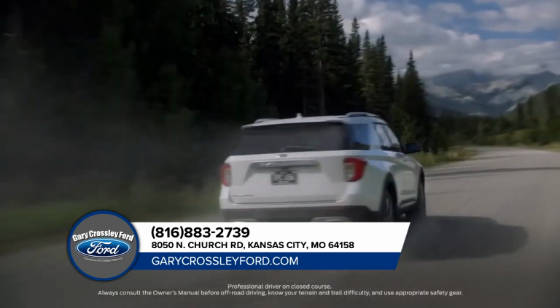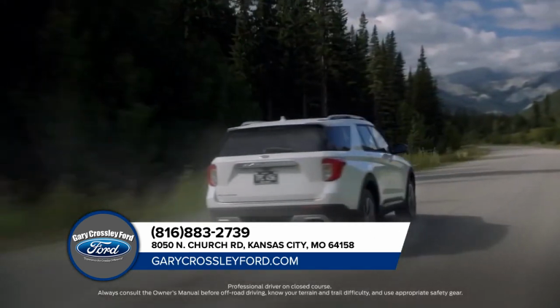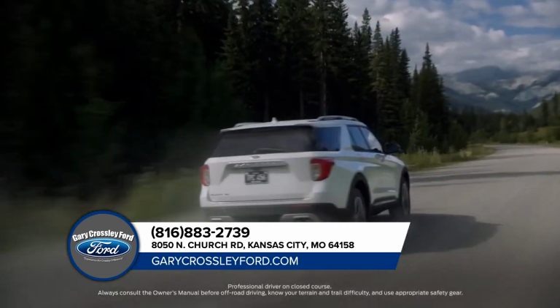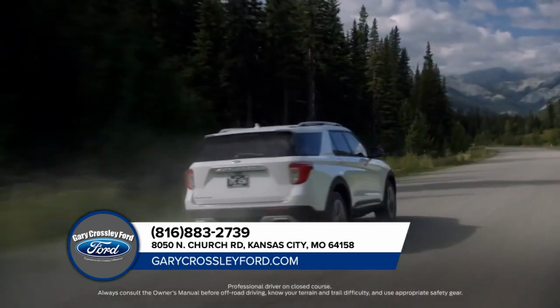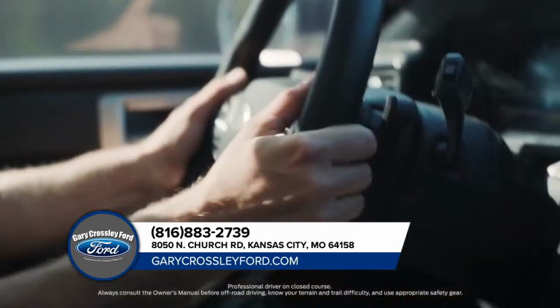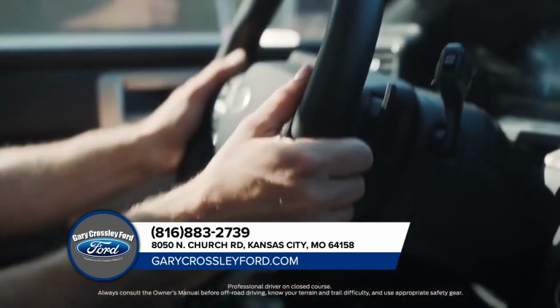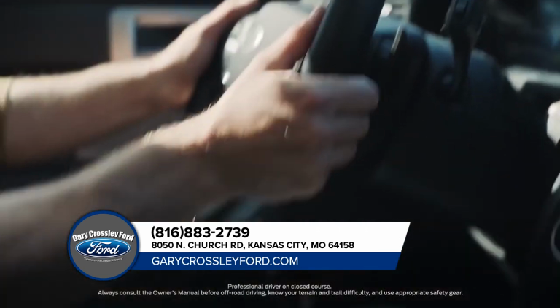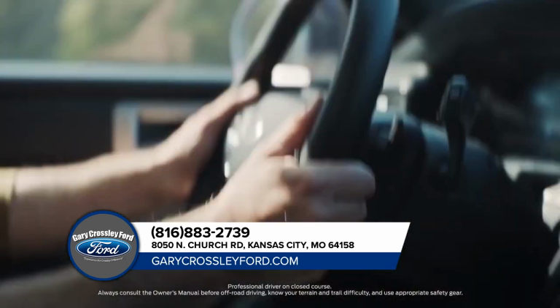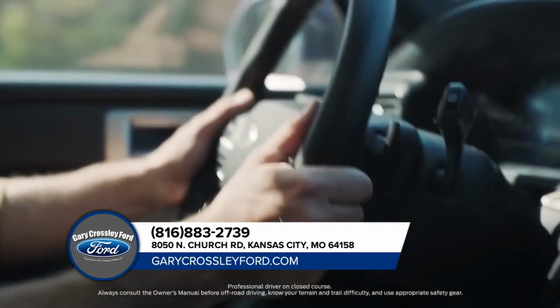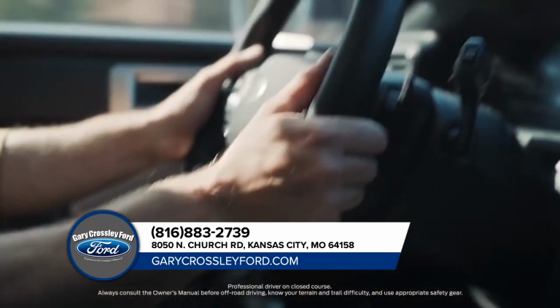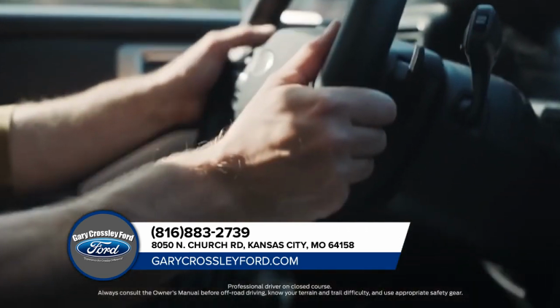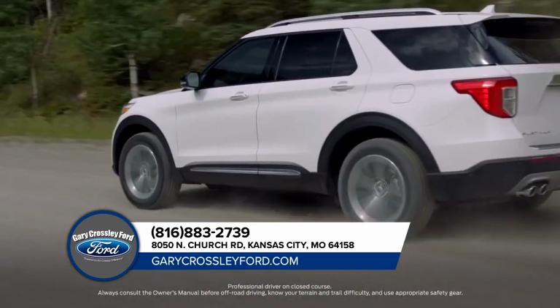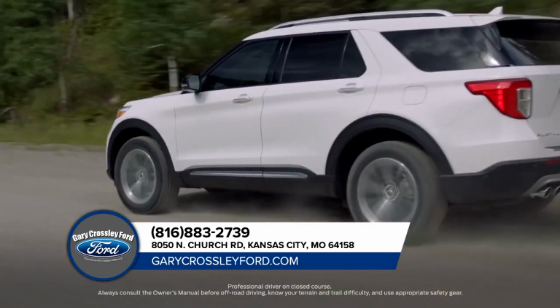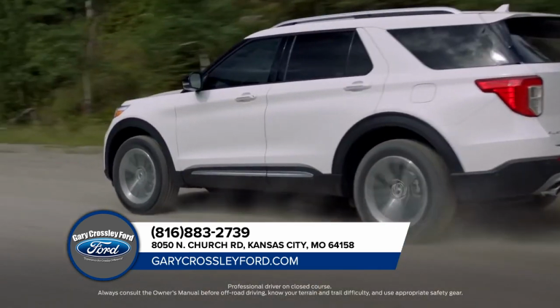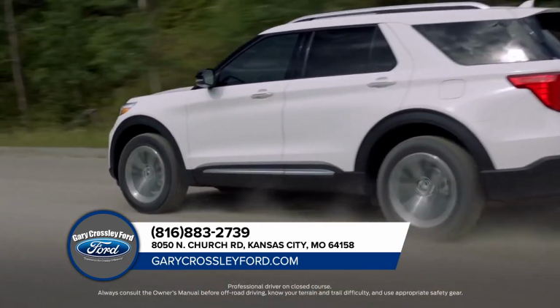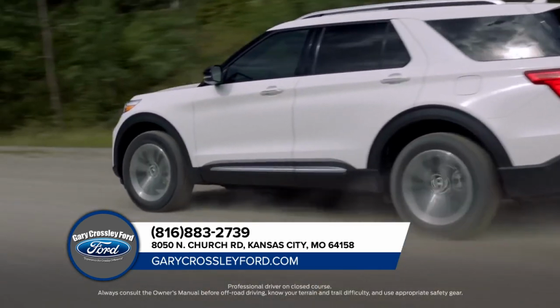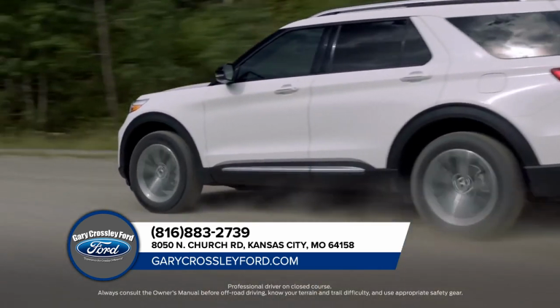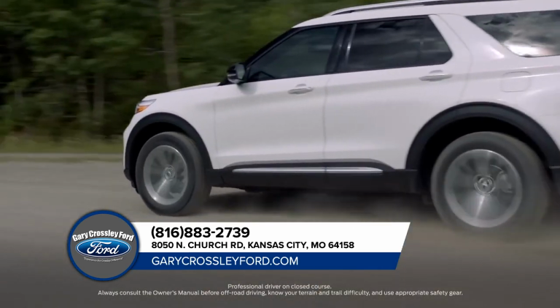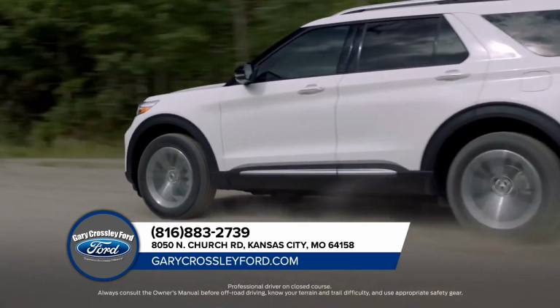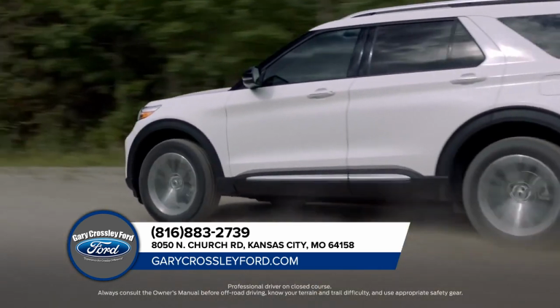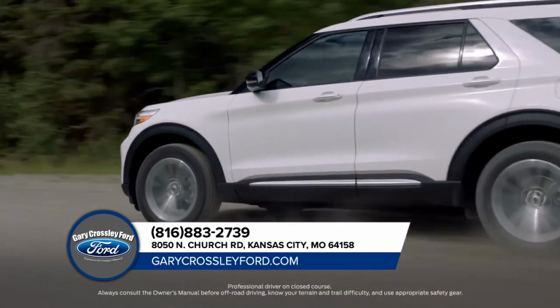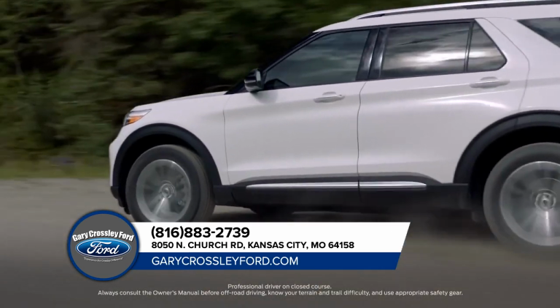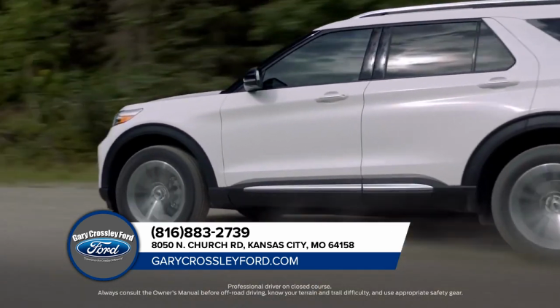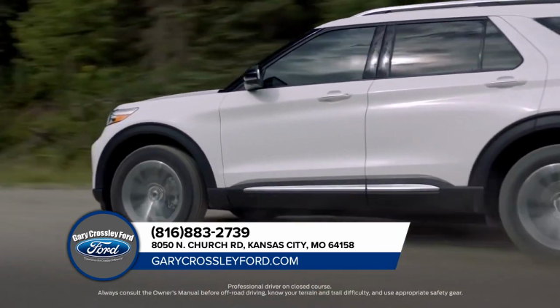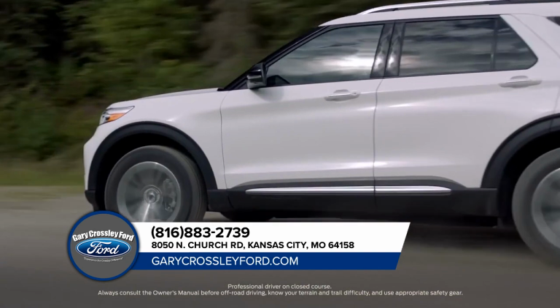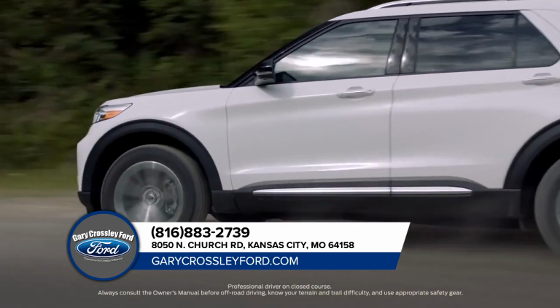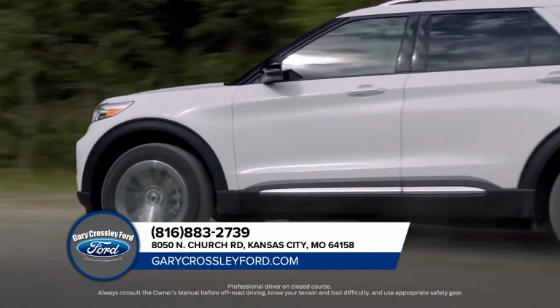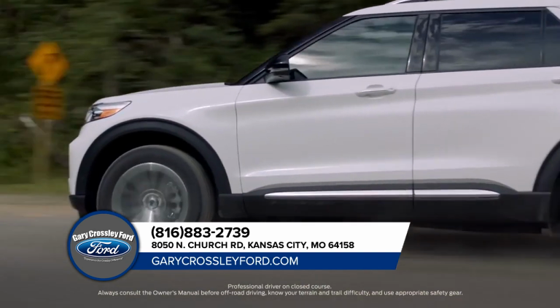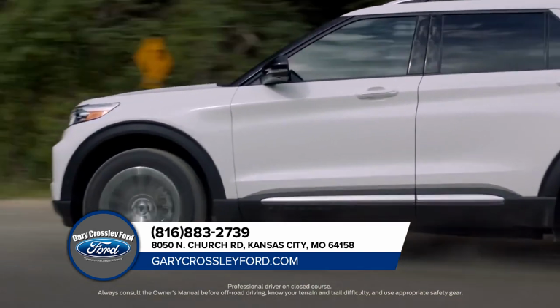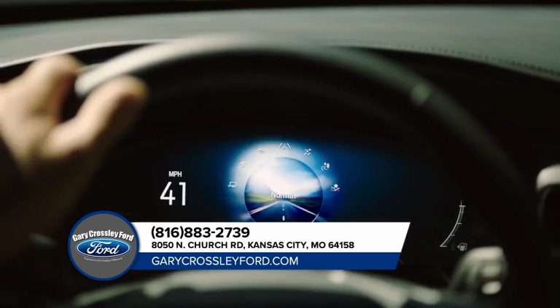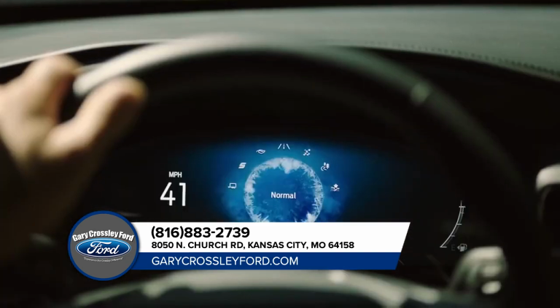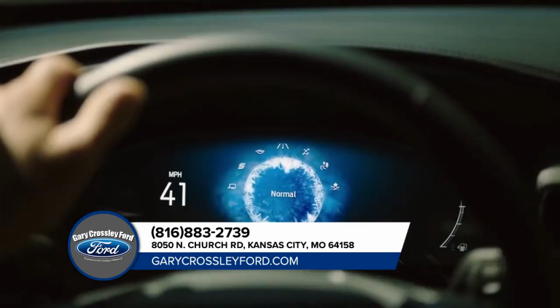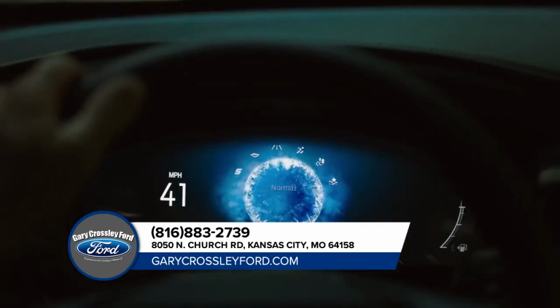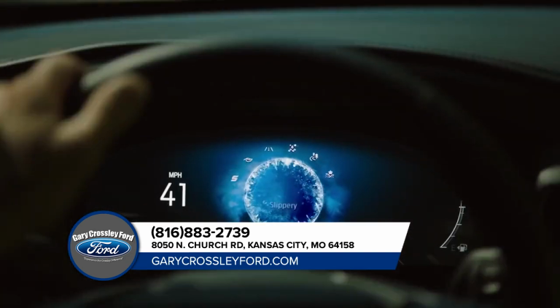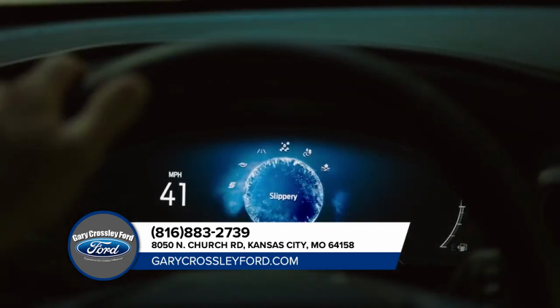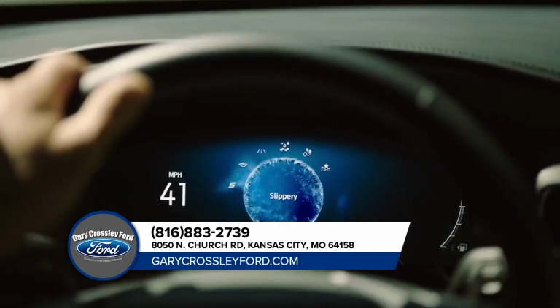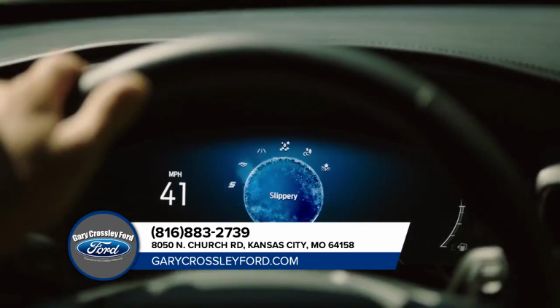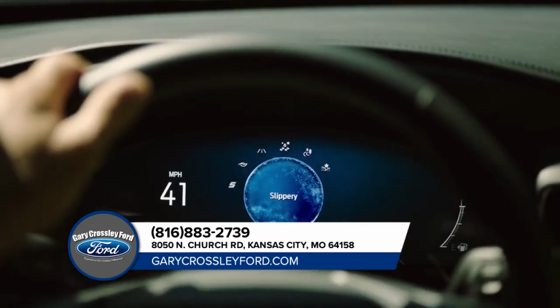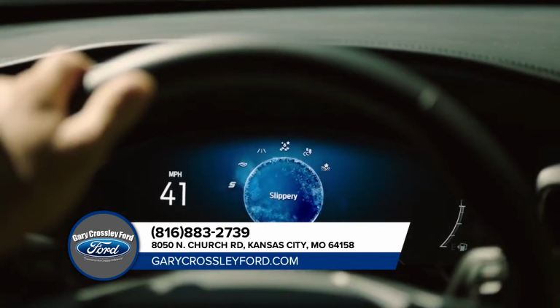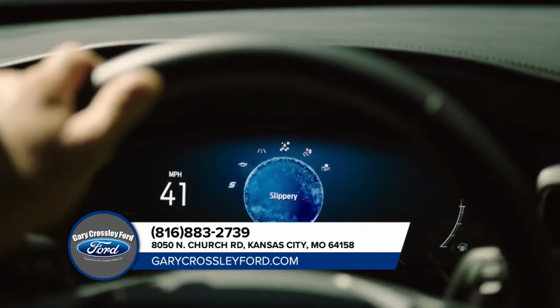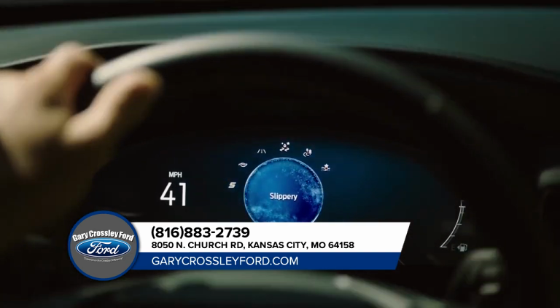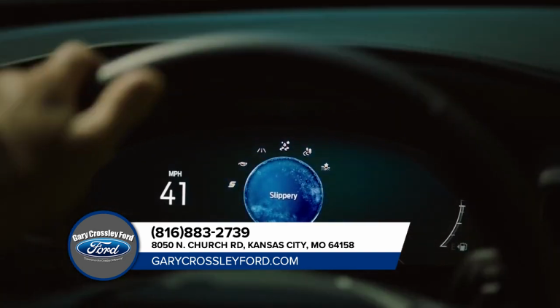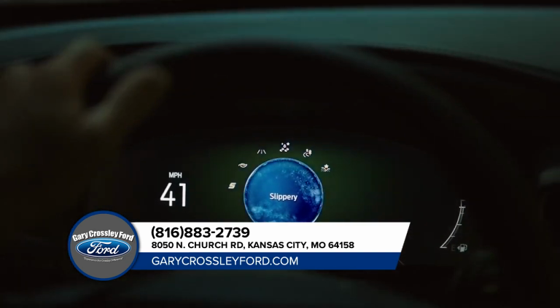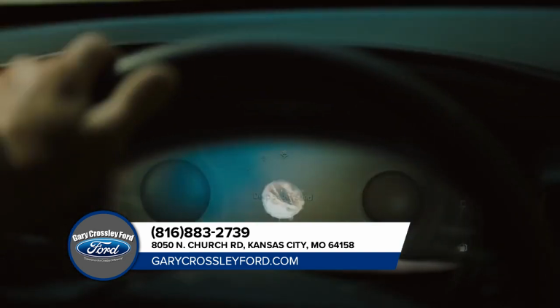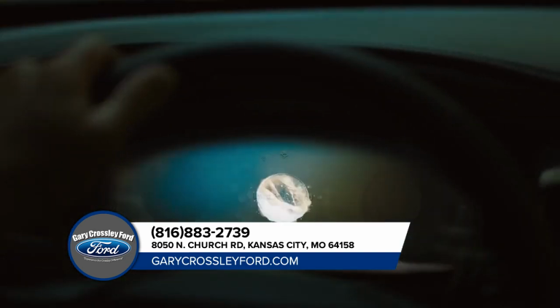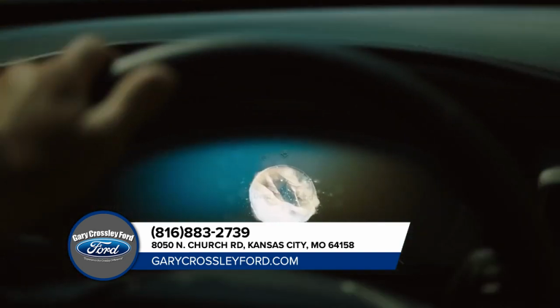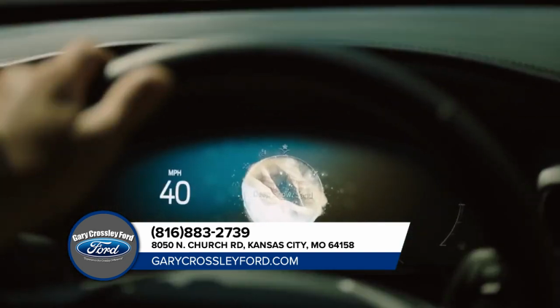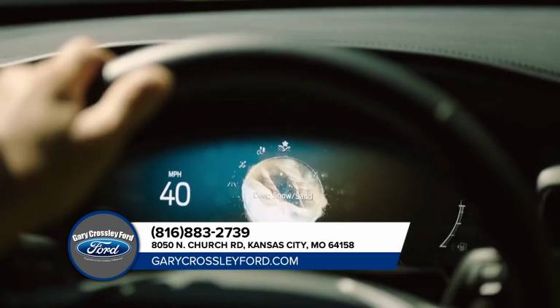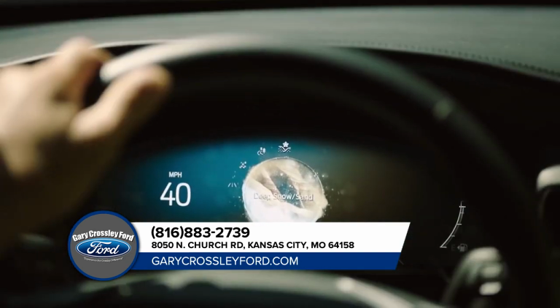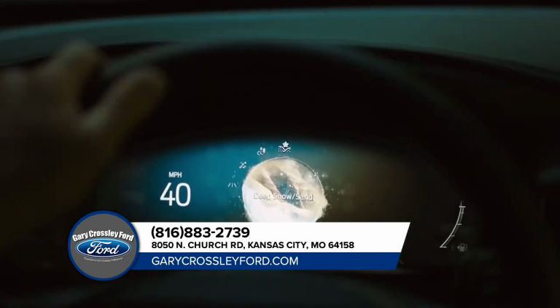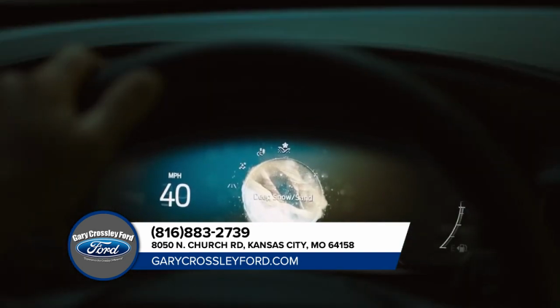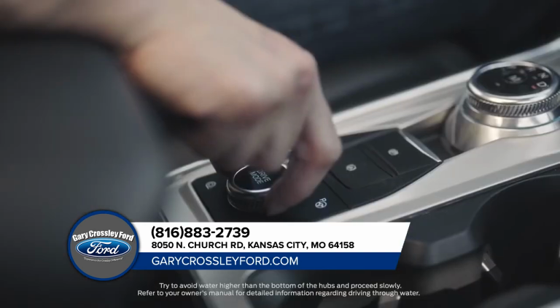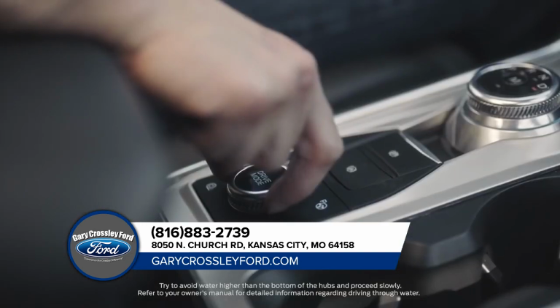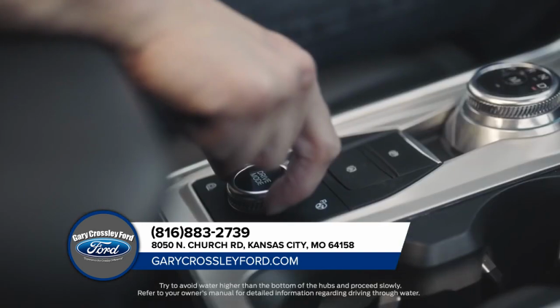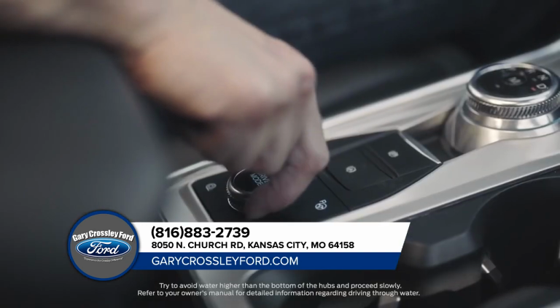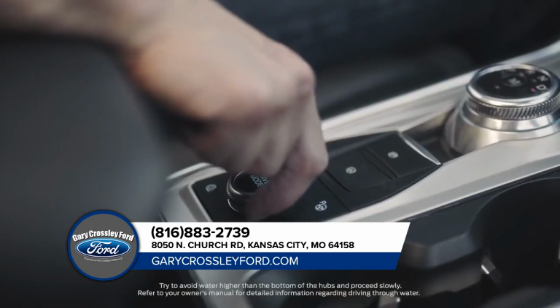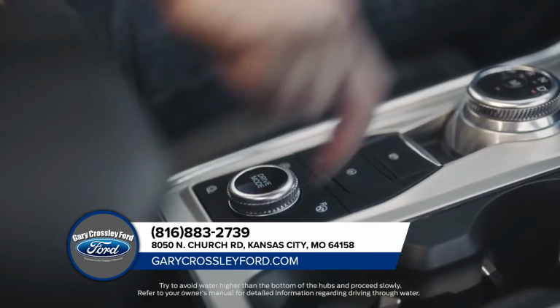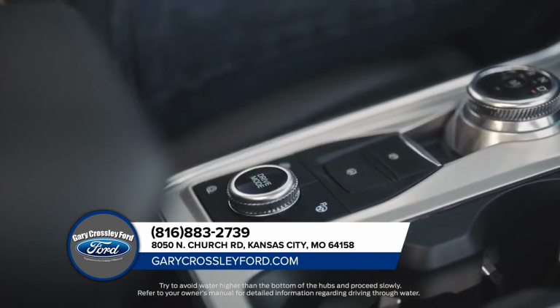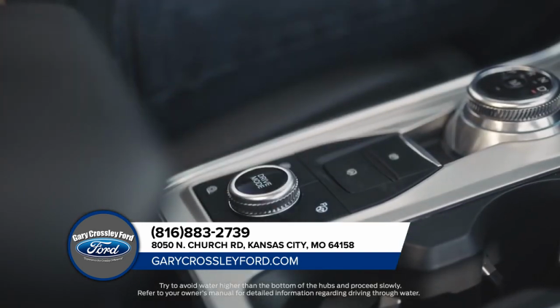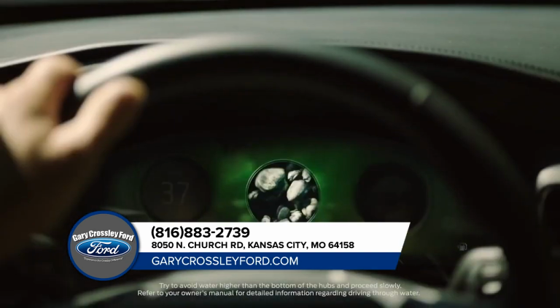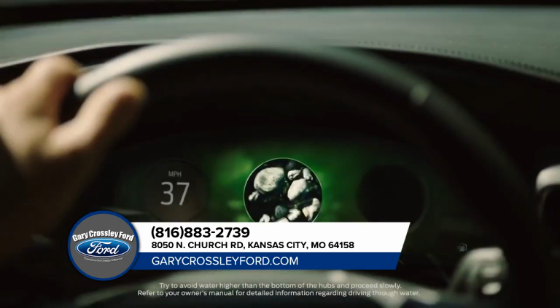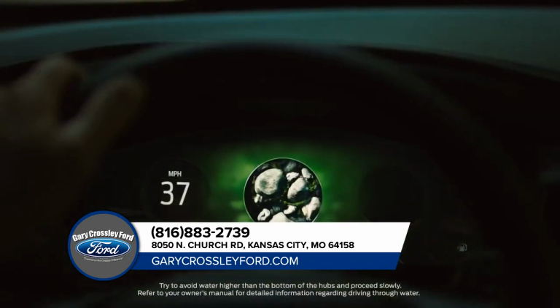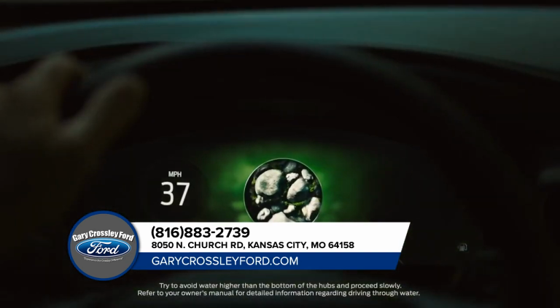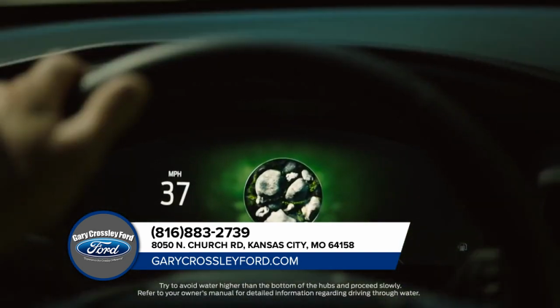The Explorer has intelligent four-wheel drive with terrain management system — that's seven modes to help handle virtually any kind of terrain.